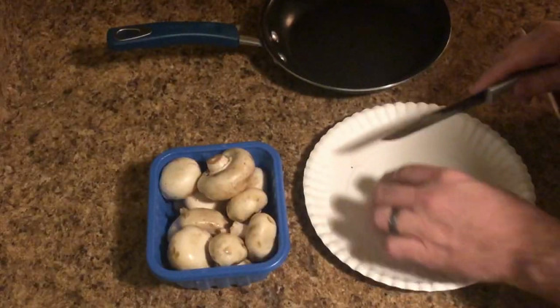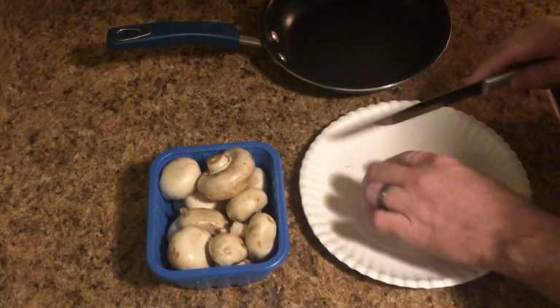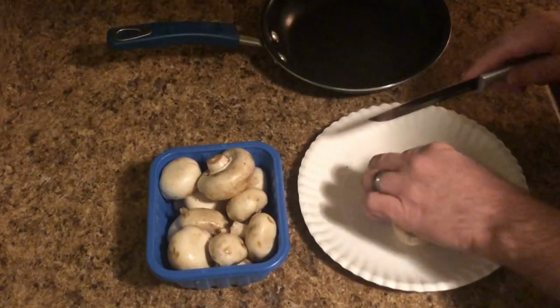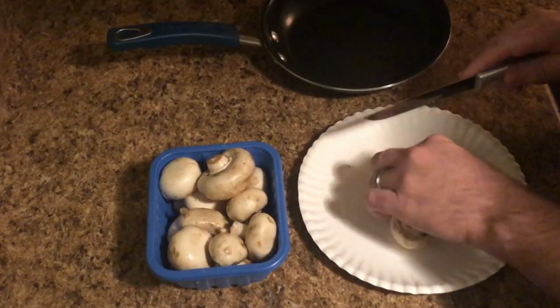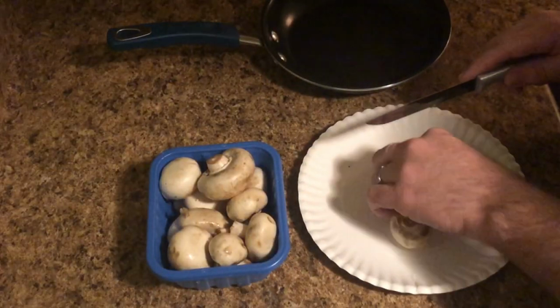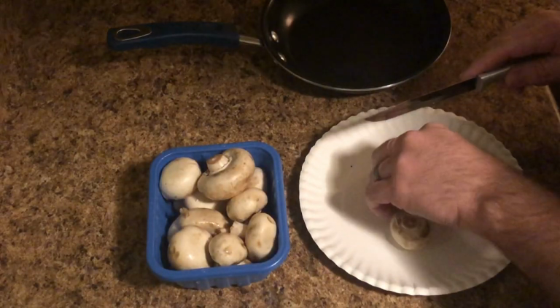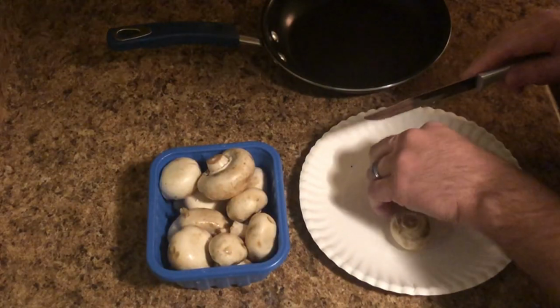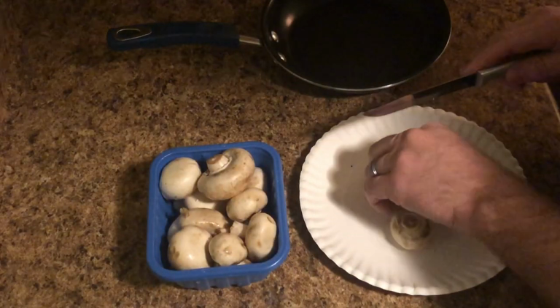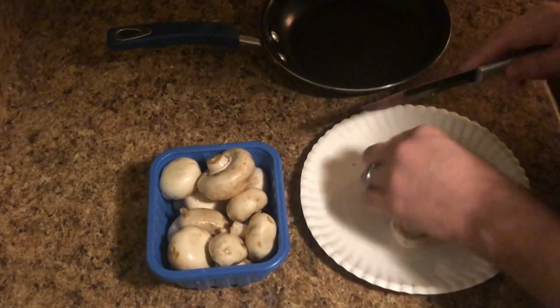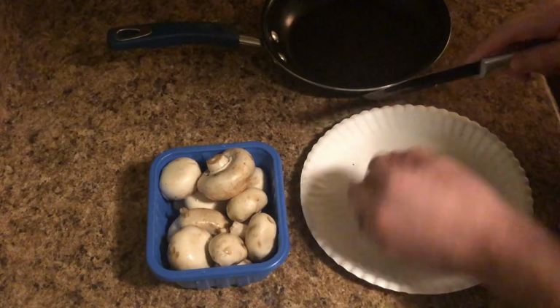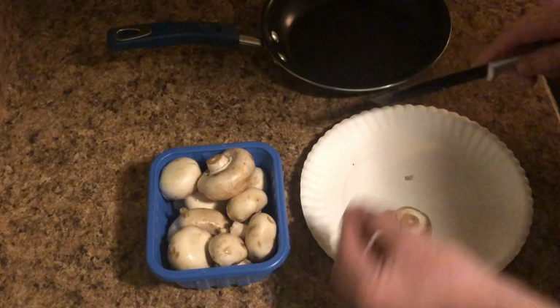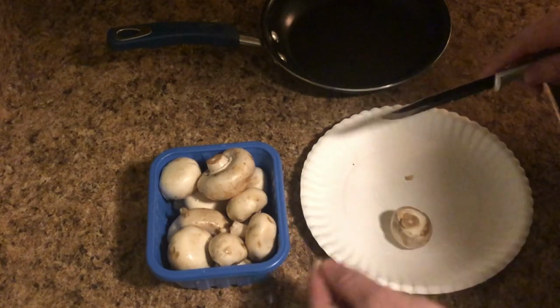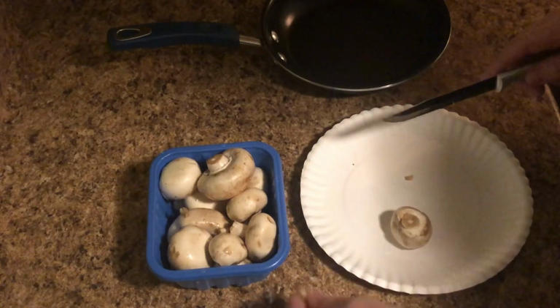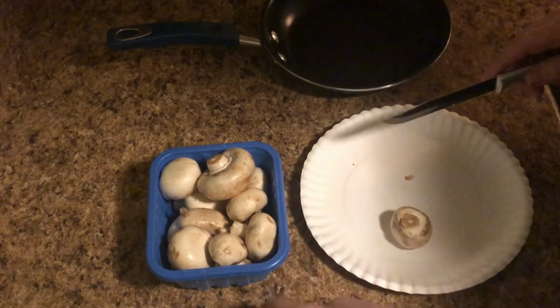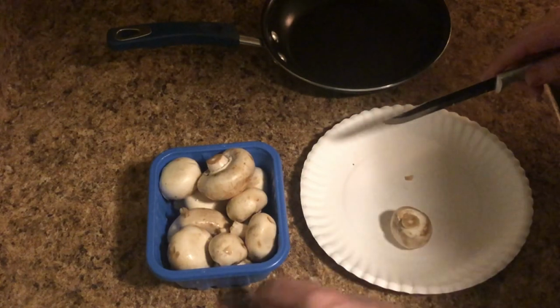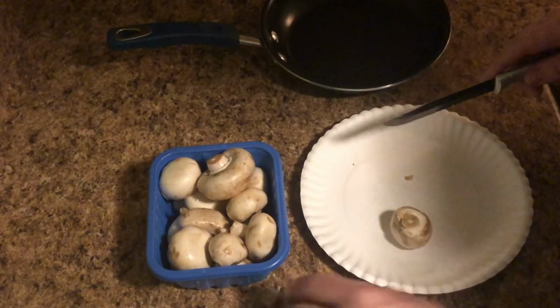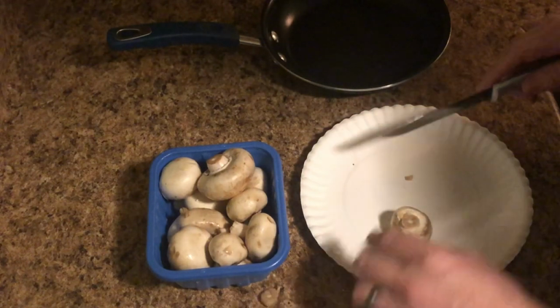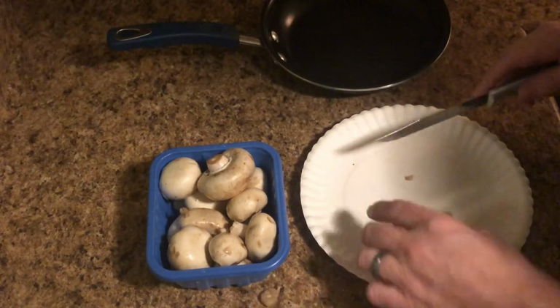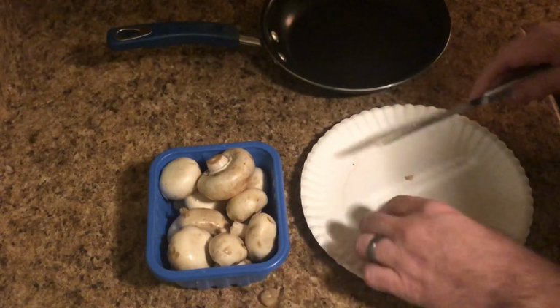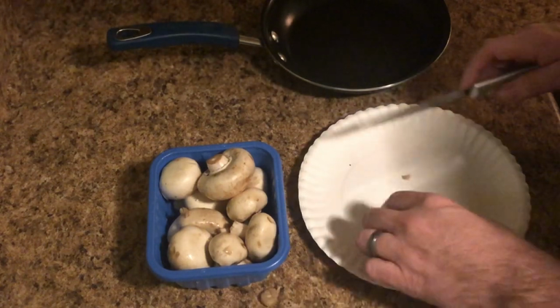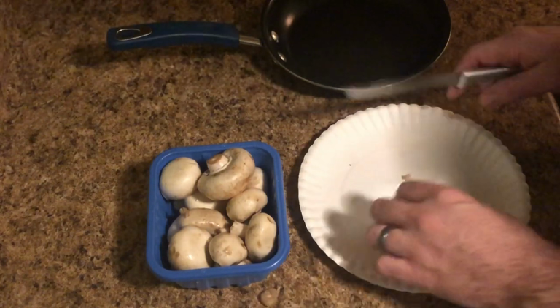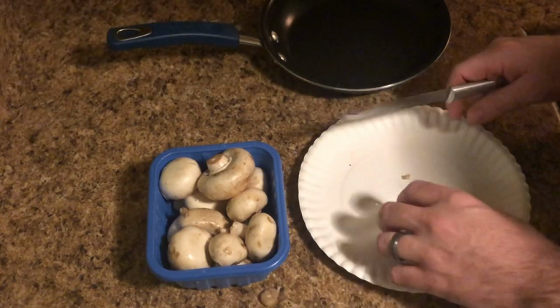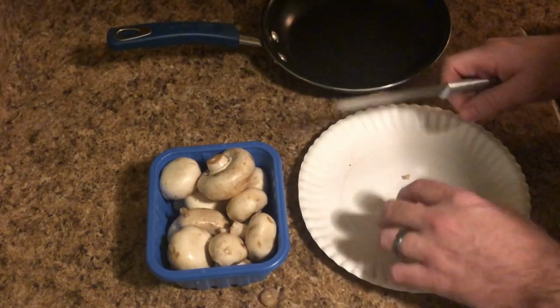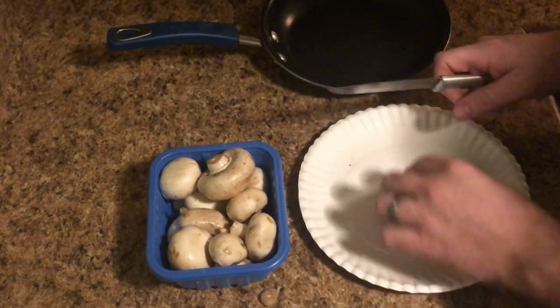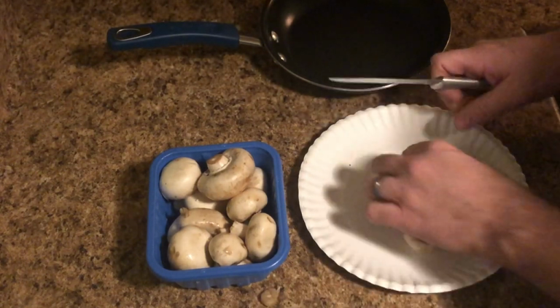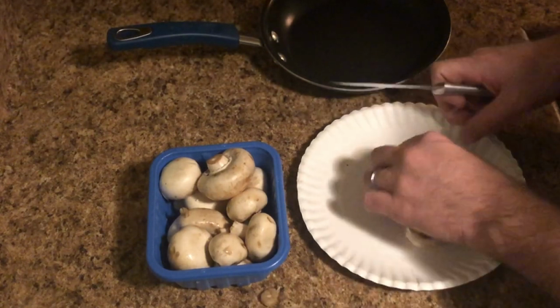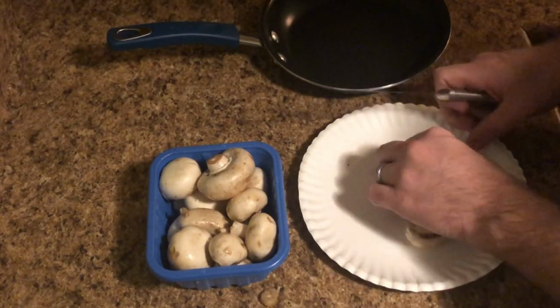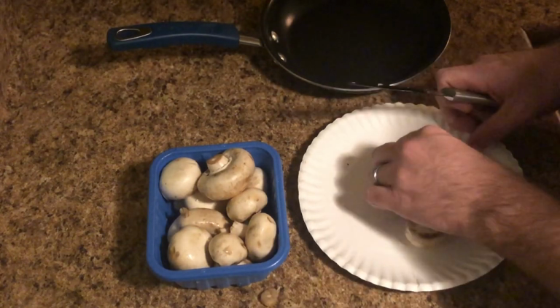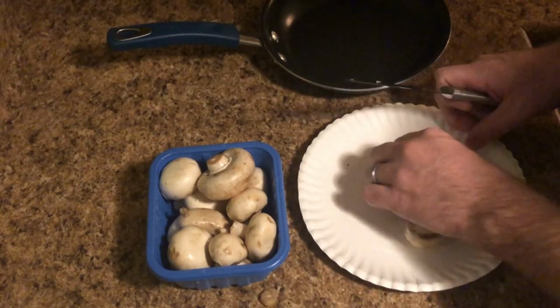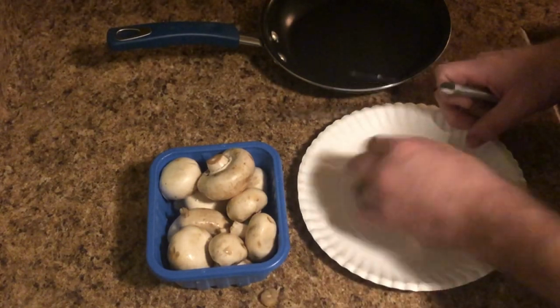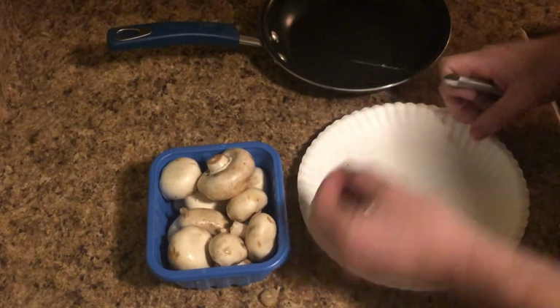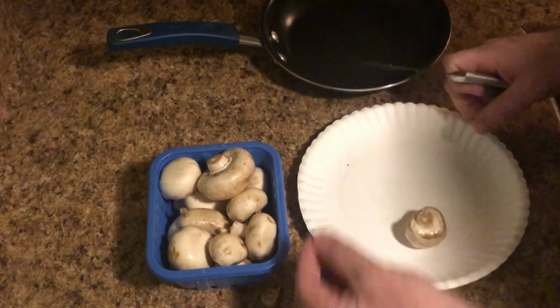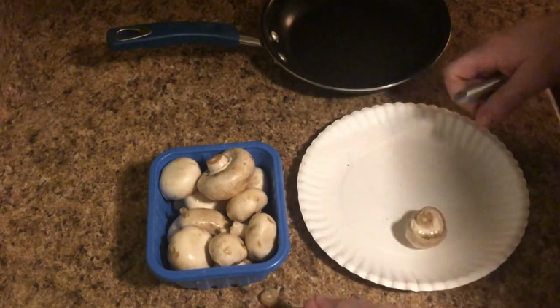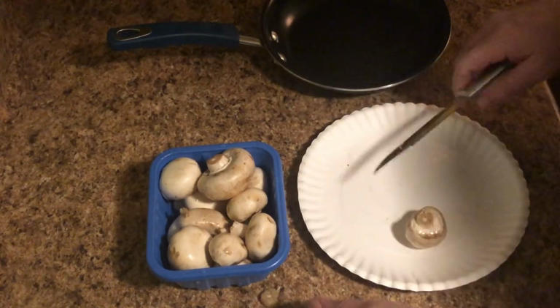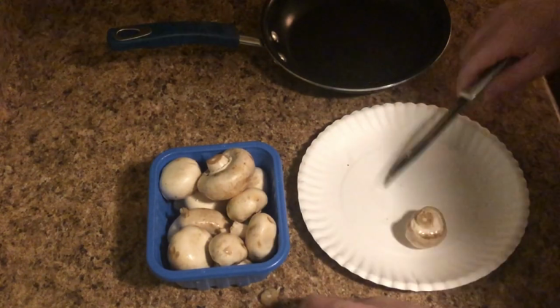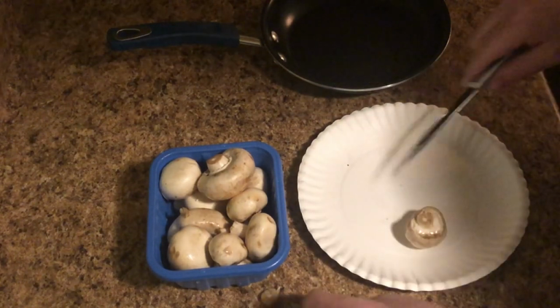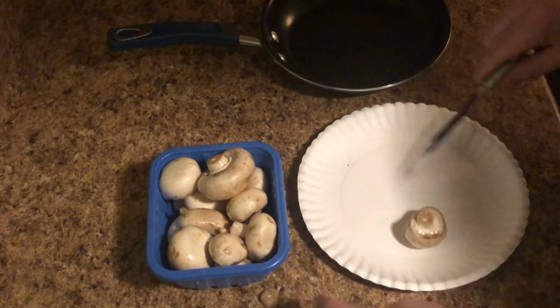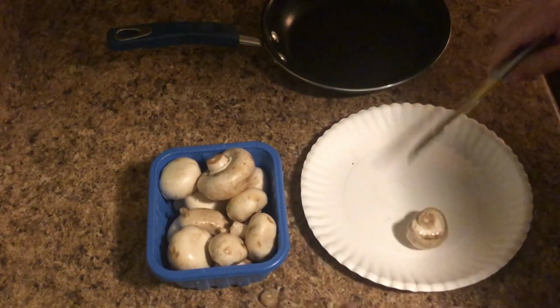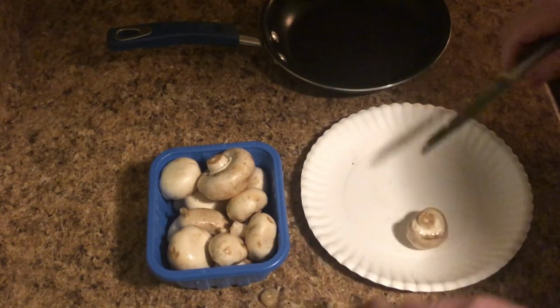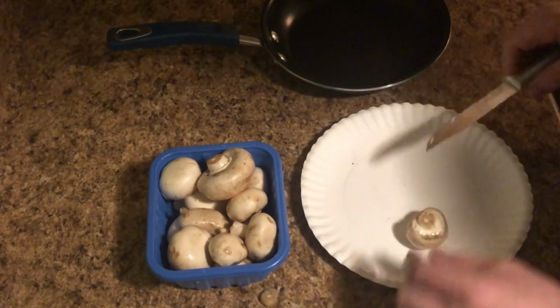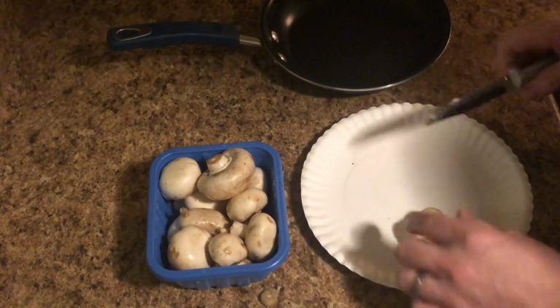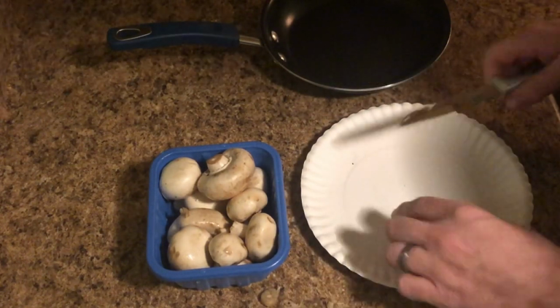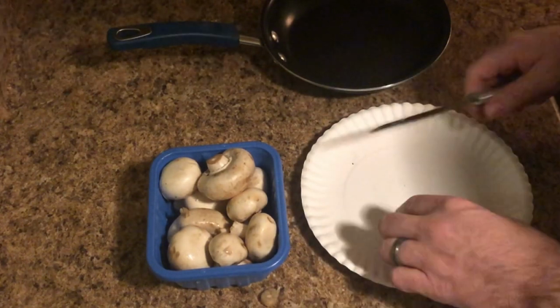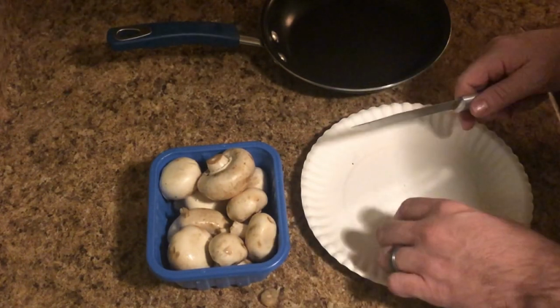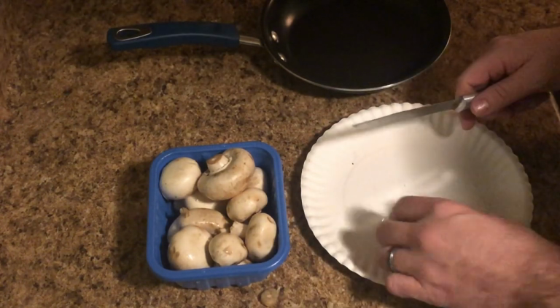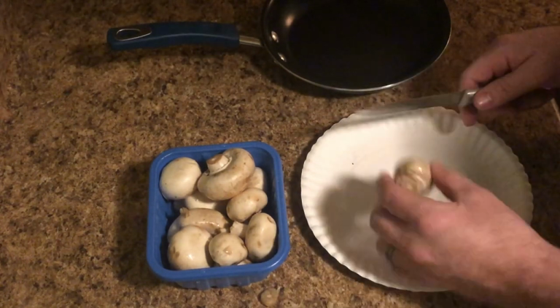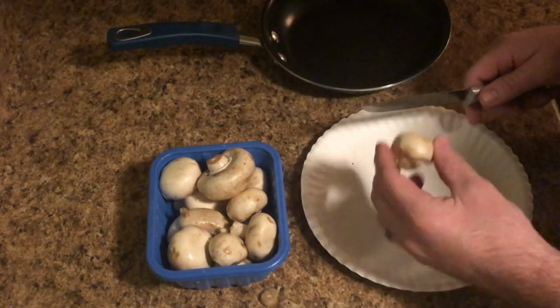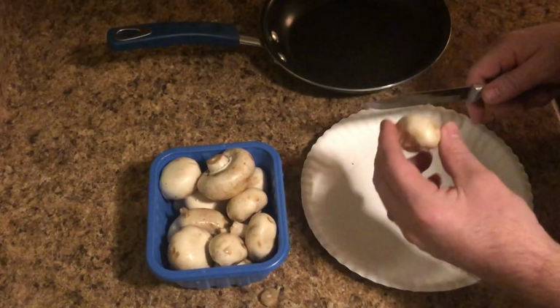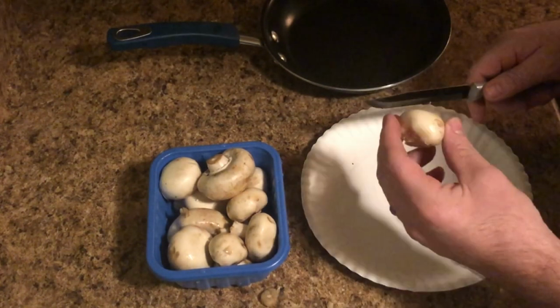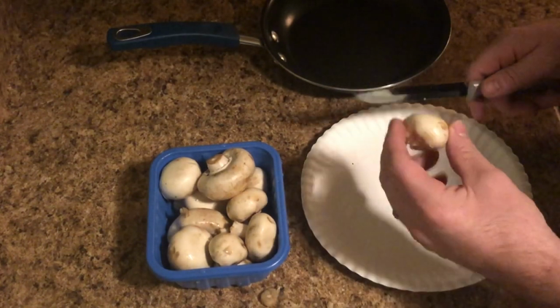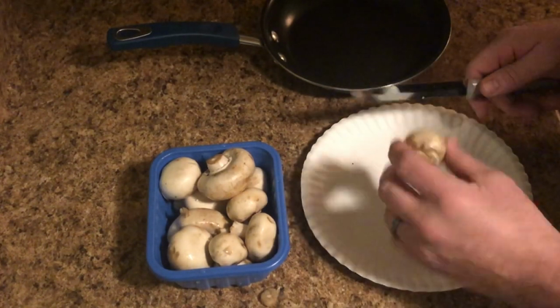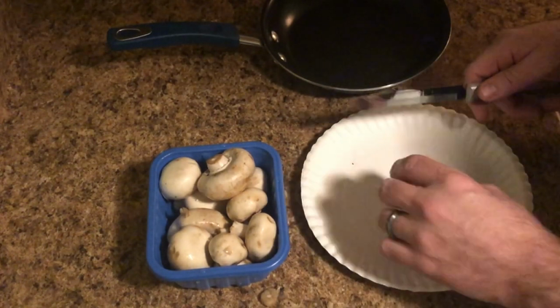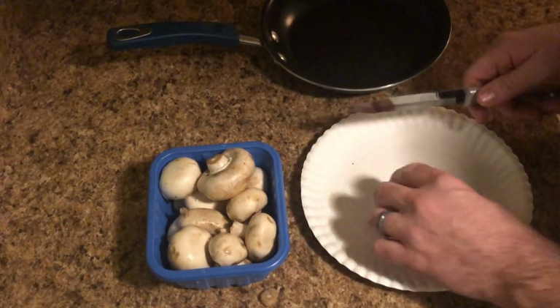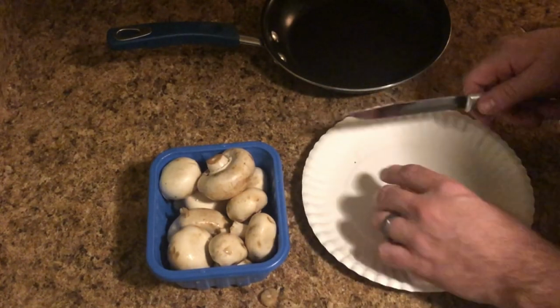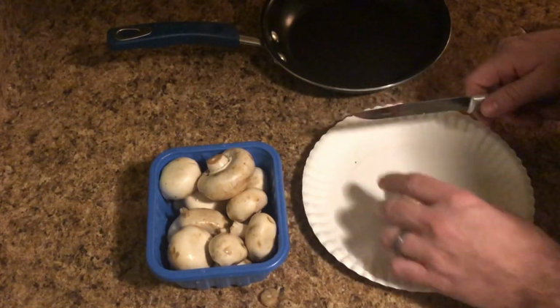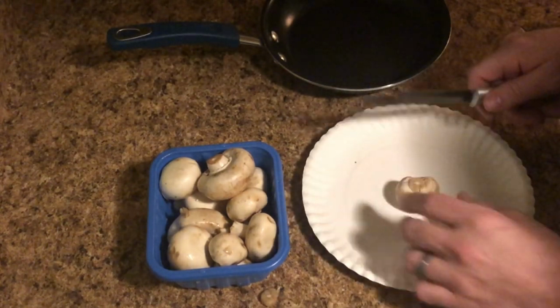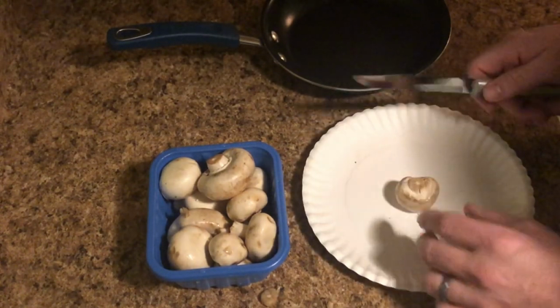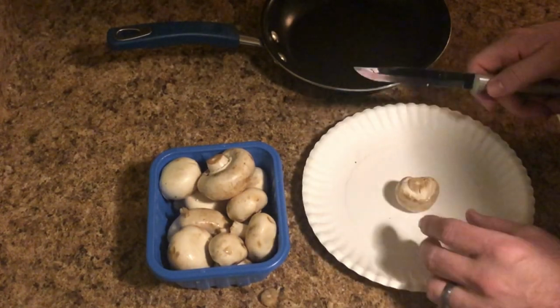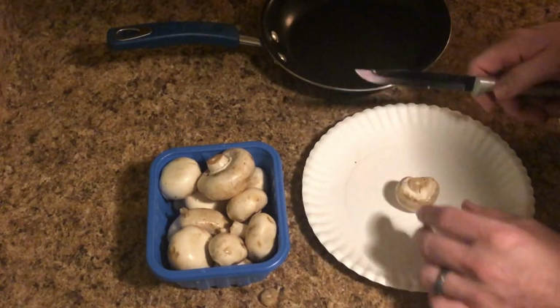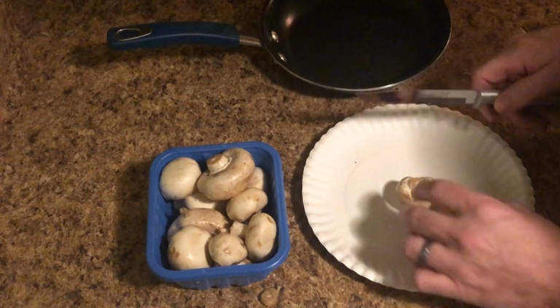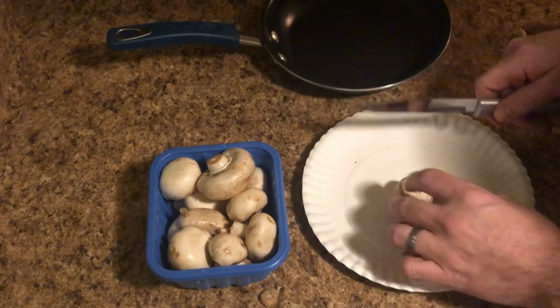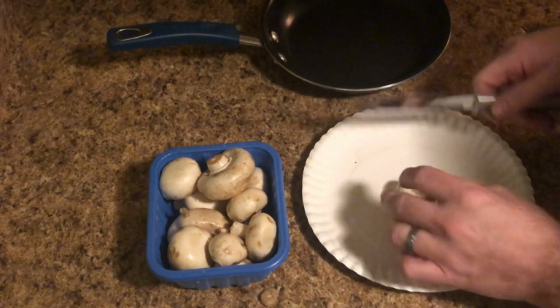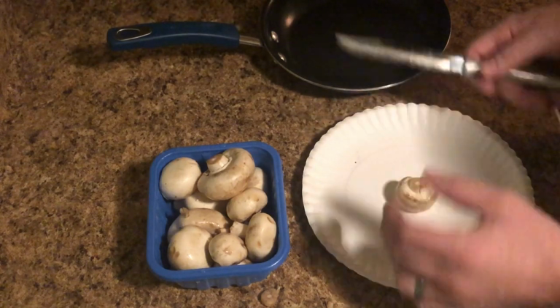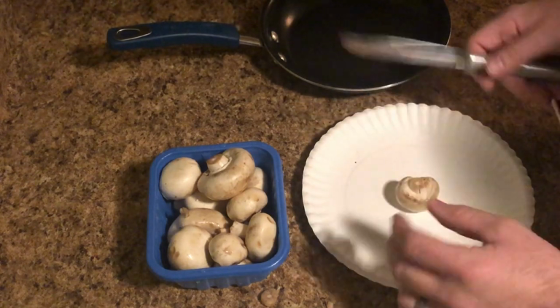I don't know about you guys, but I don't like dirtying dishes, so that's my fine china cutting board.